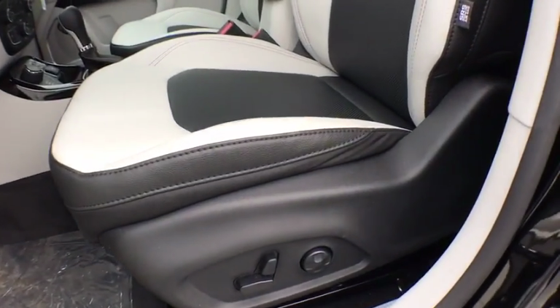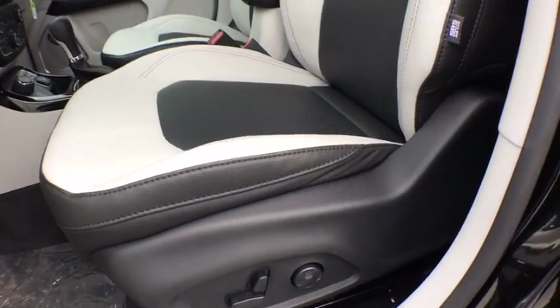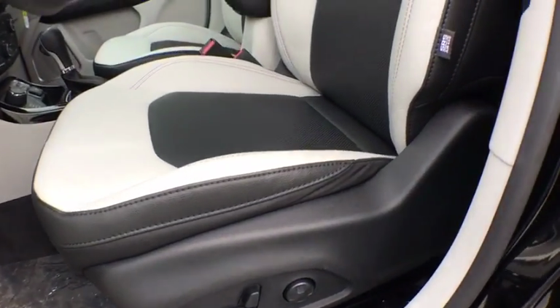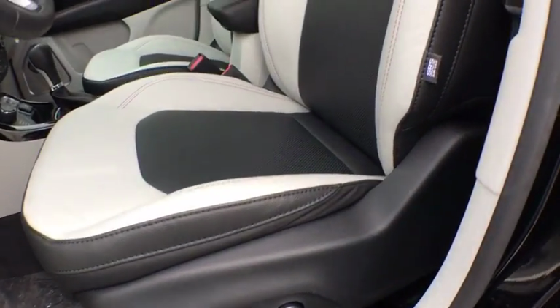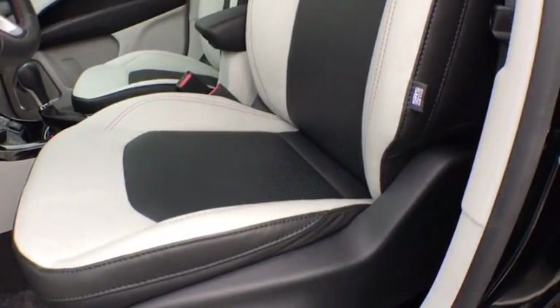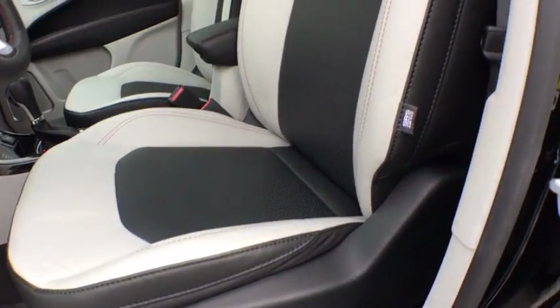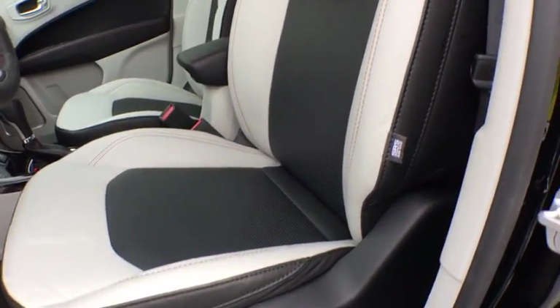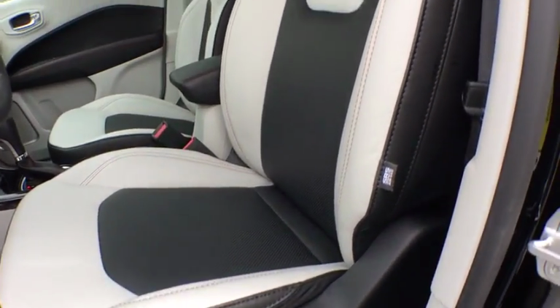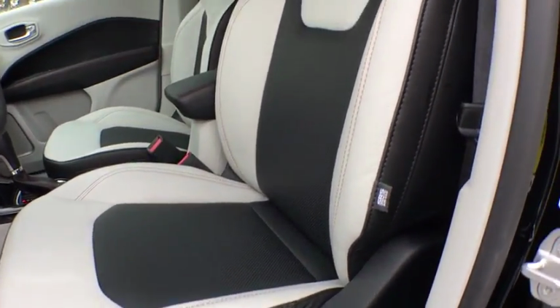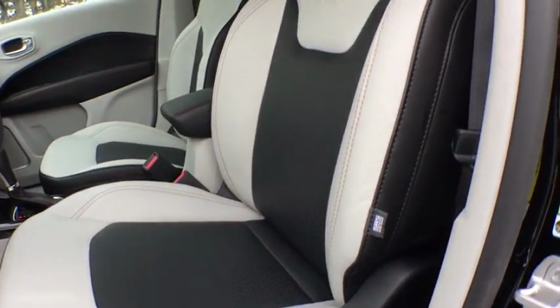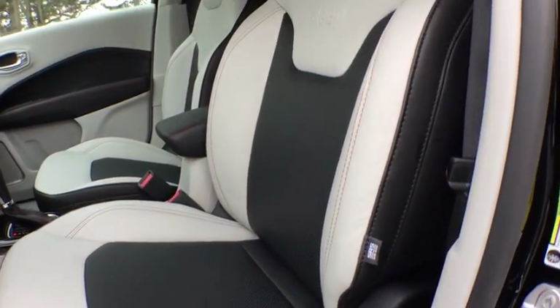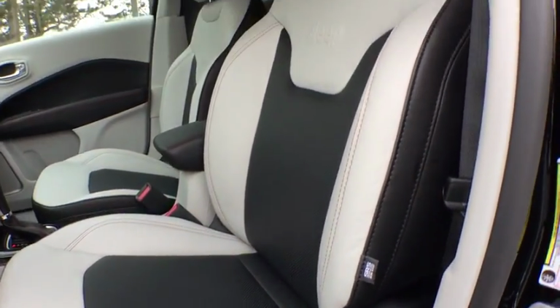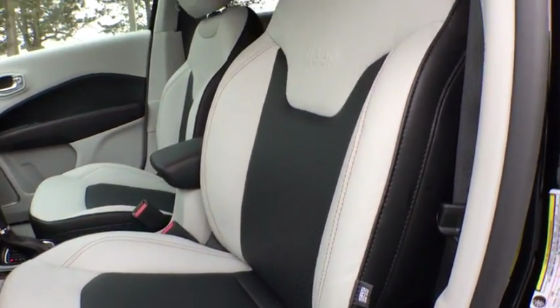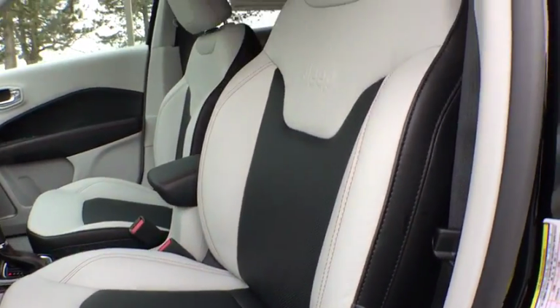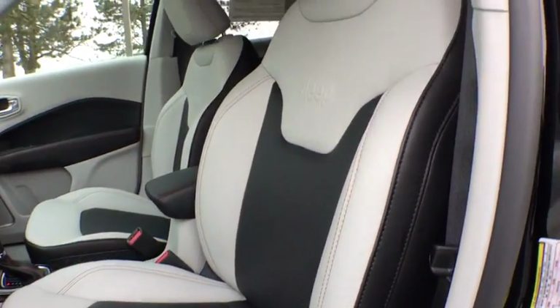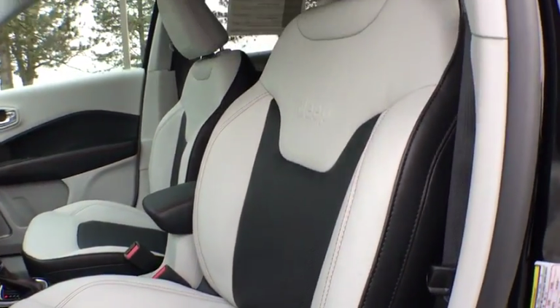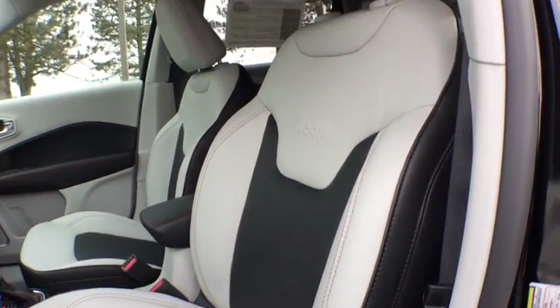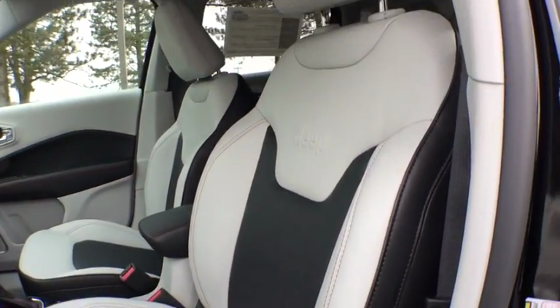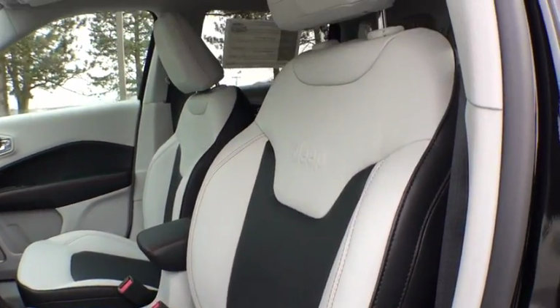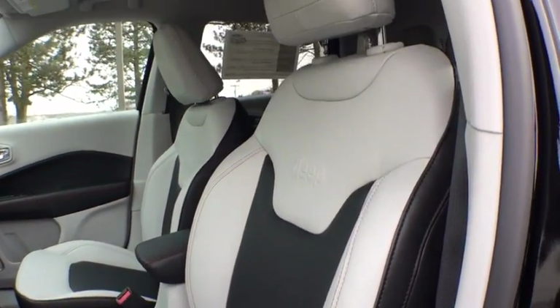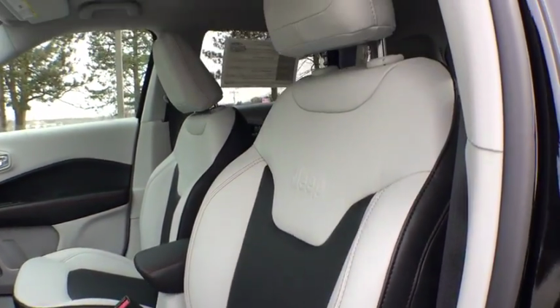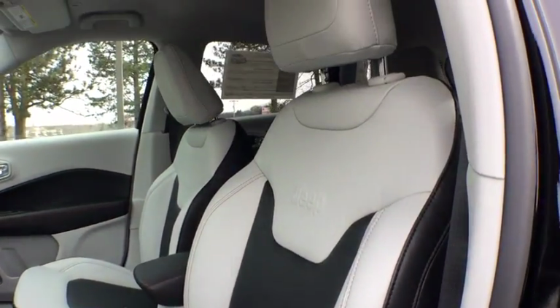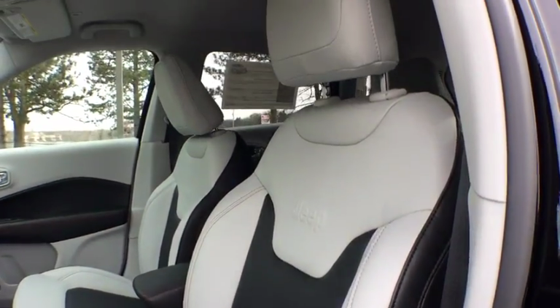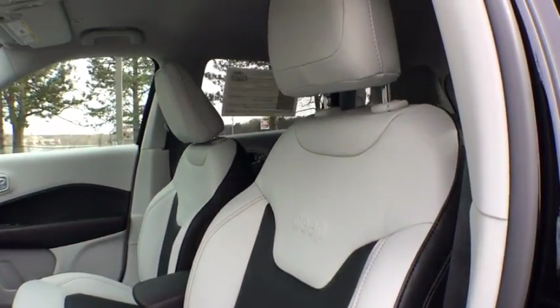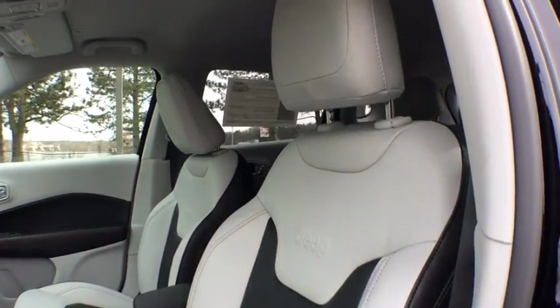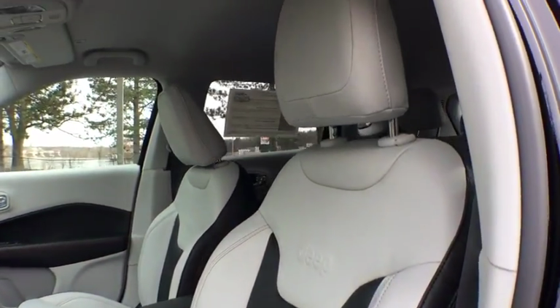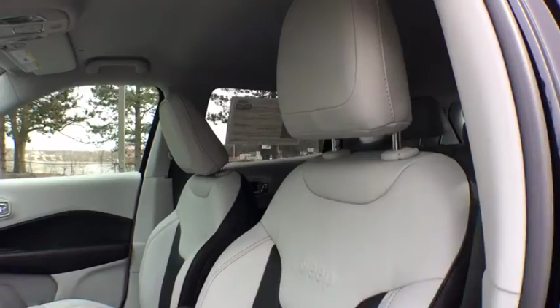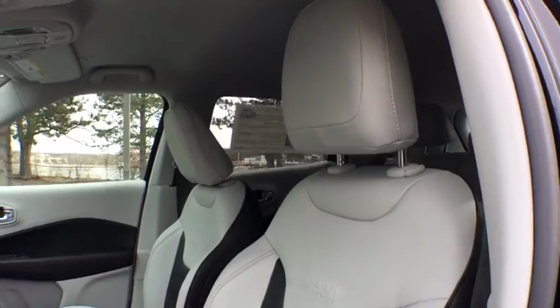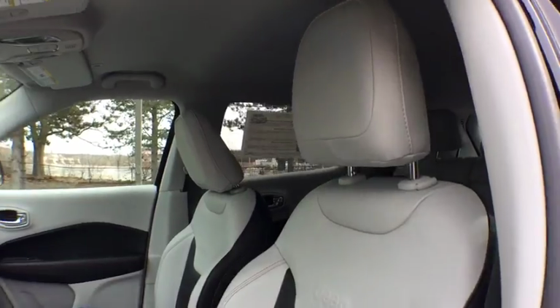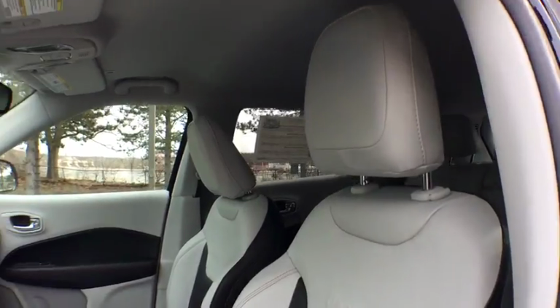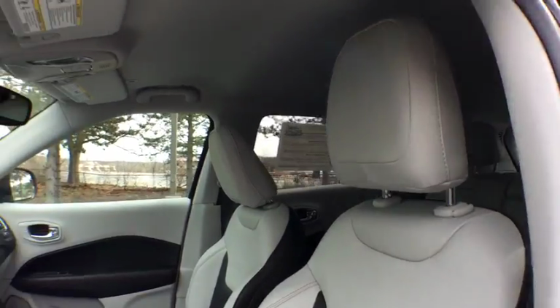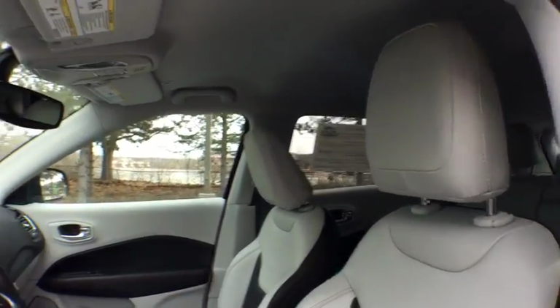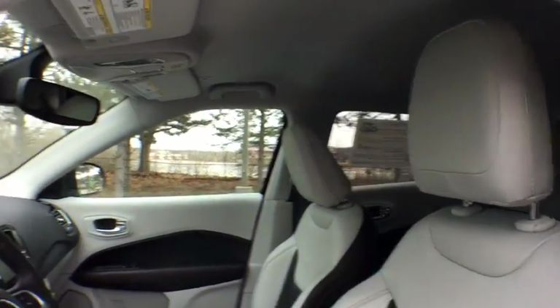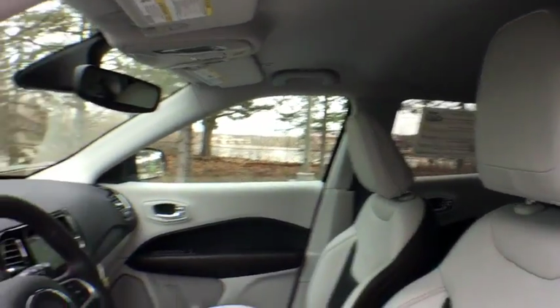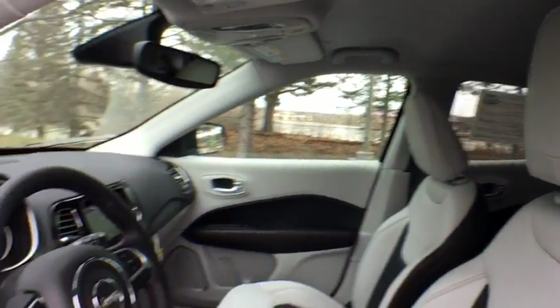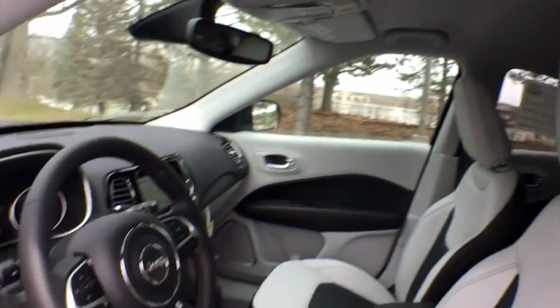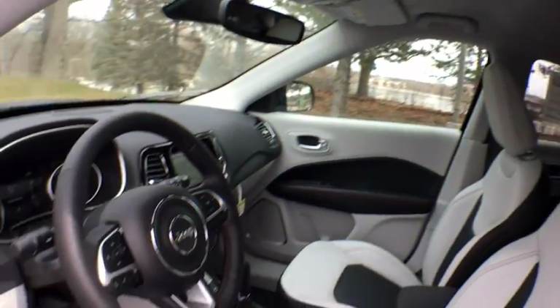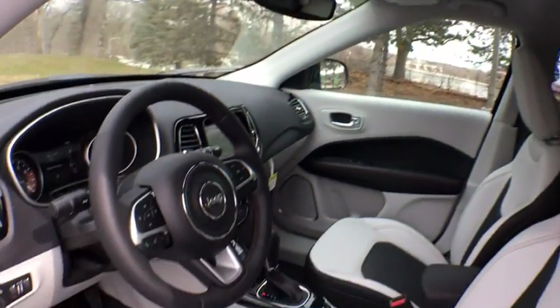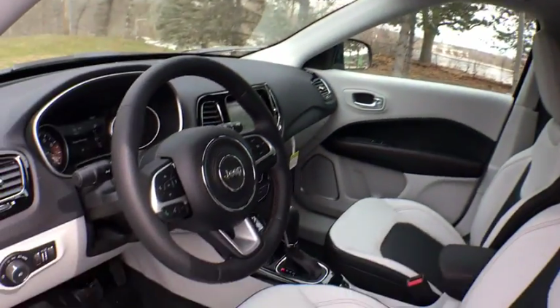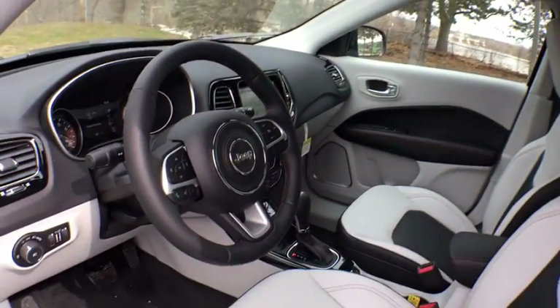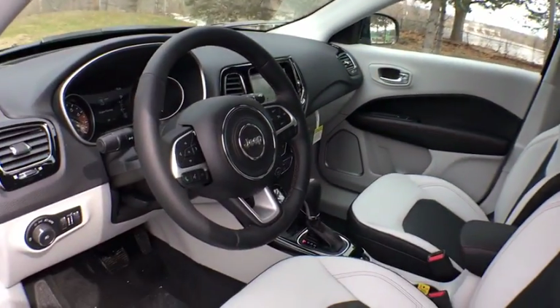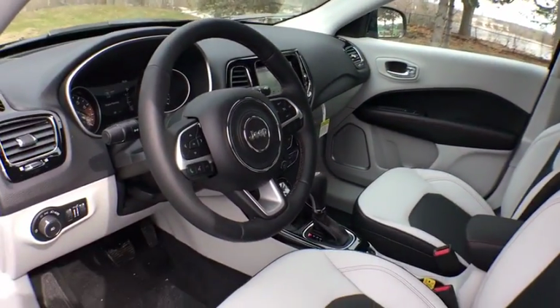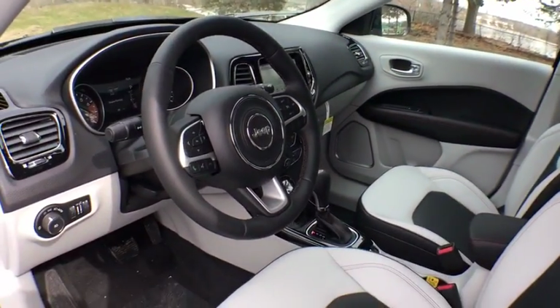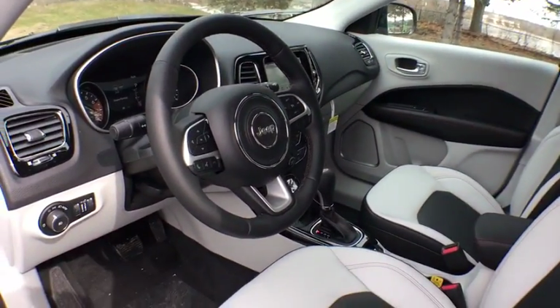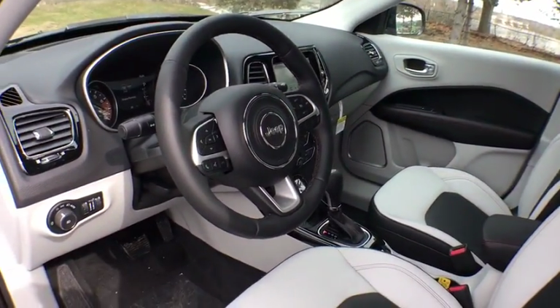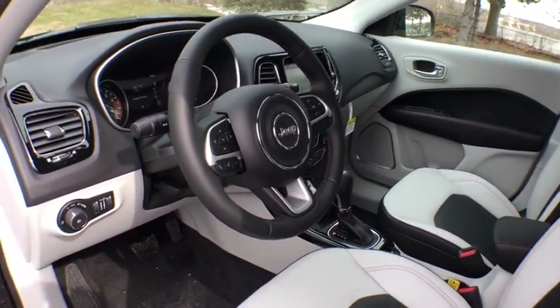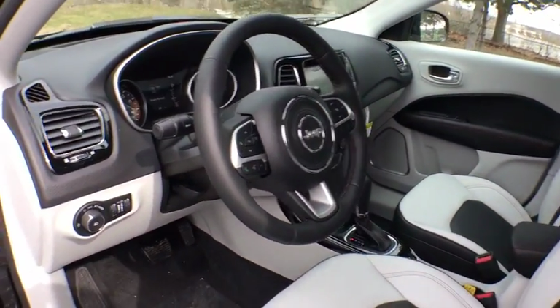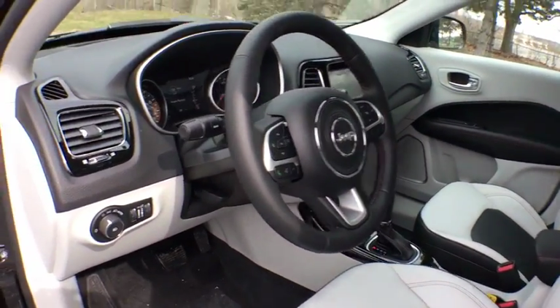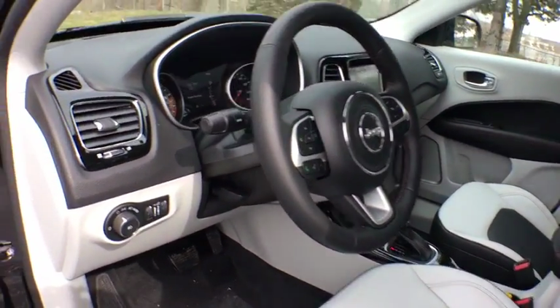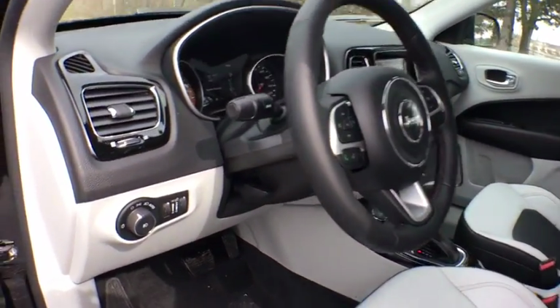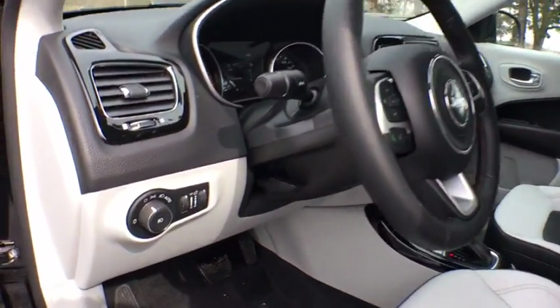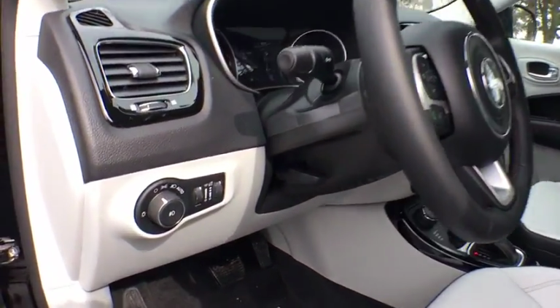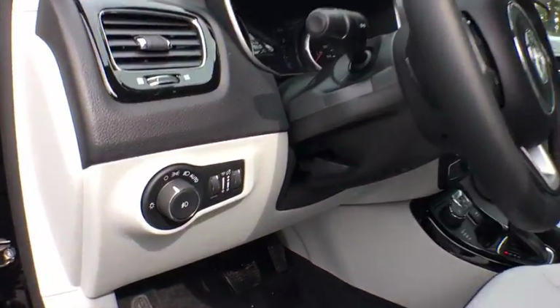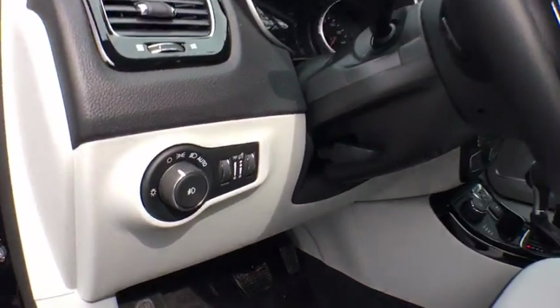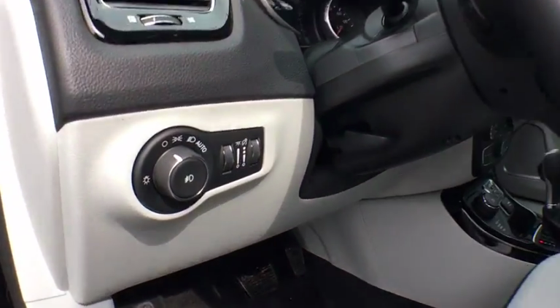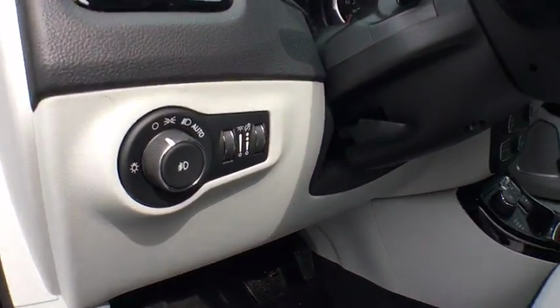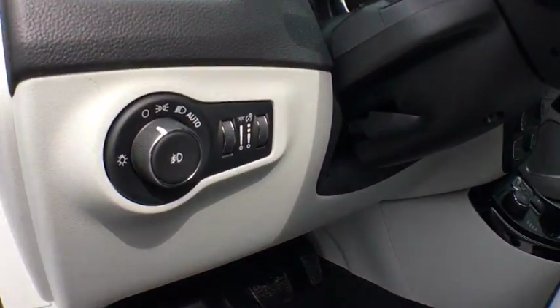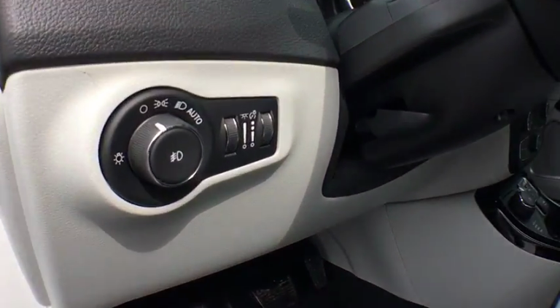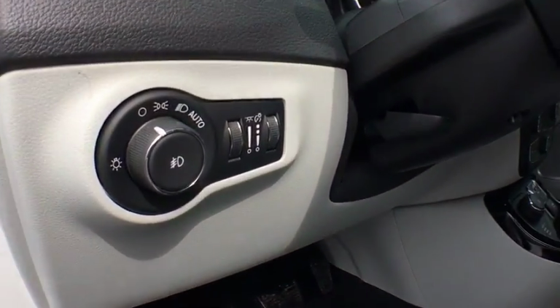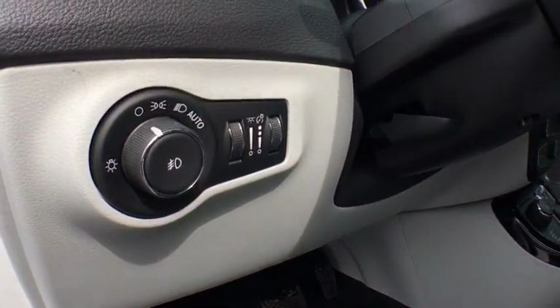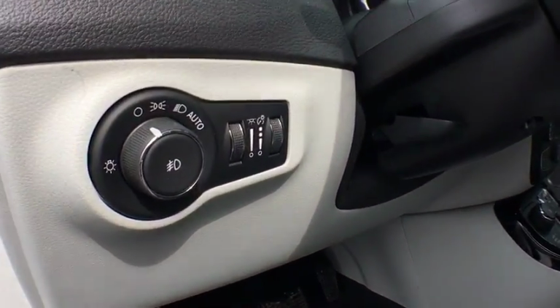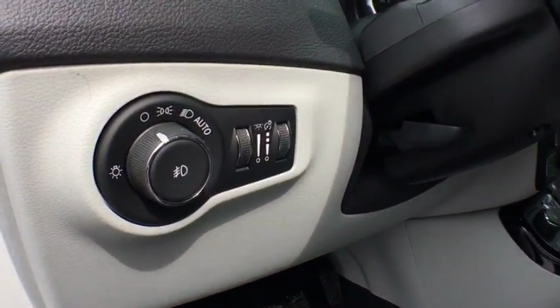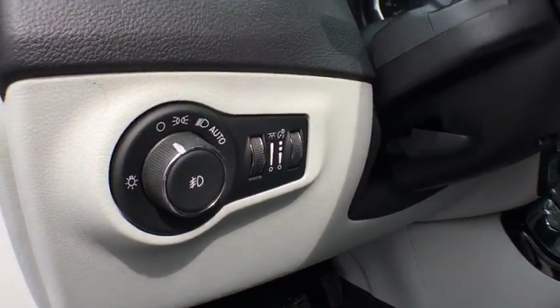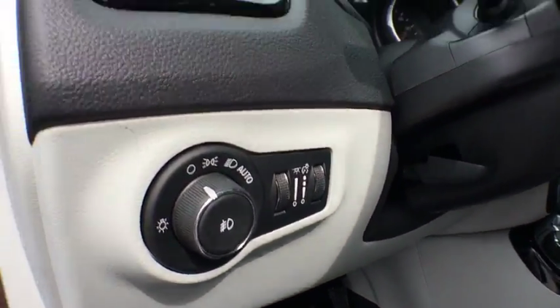Bluetooth, power steering, adjustable steering wheel, four-wheel disc brakes, four-wheel drive, aluminum wheels, and cruise control.